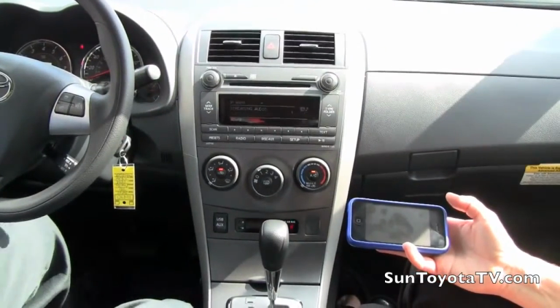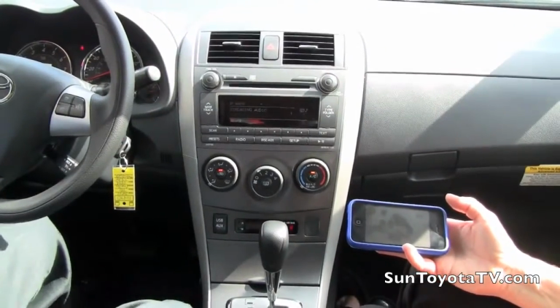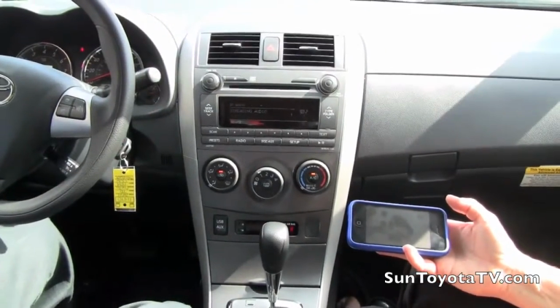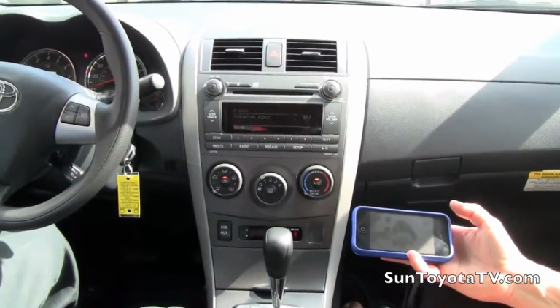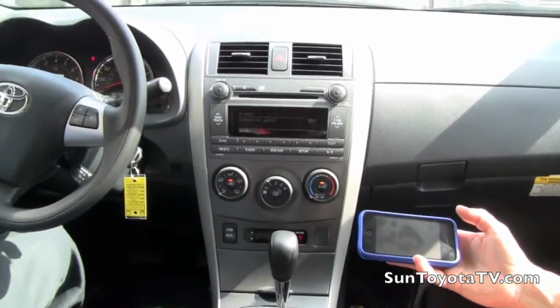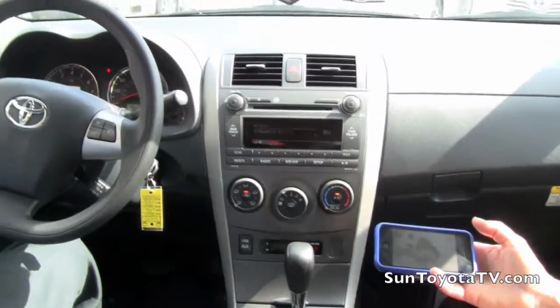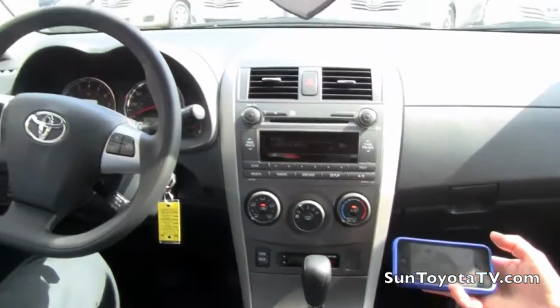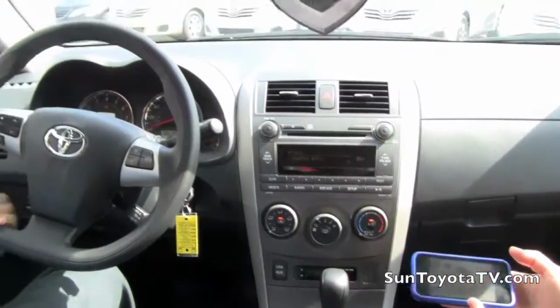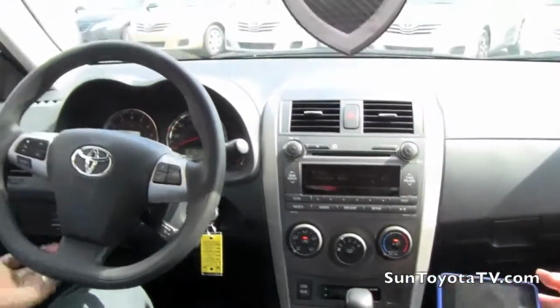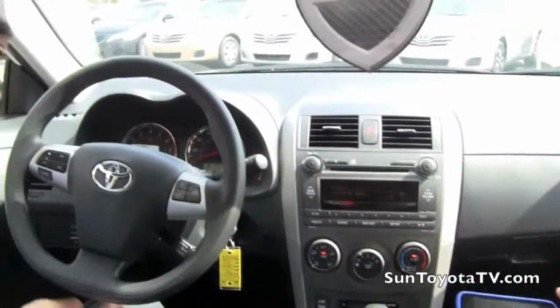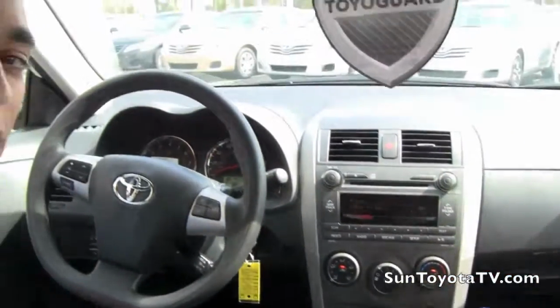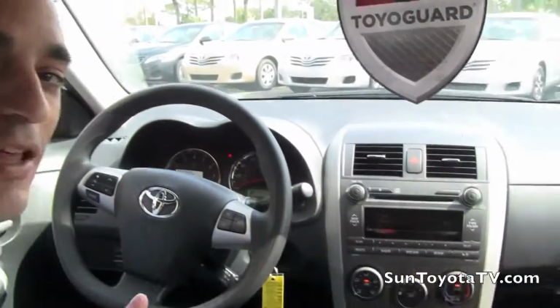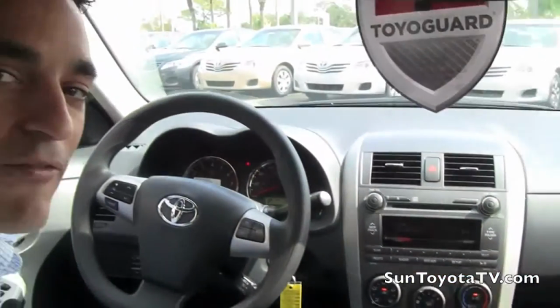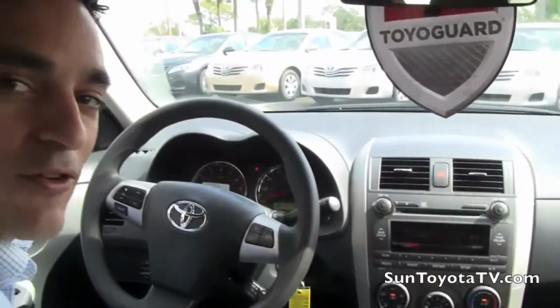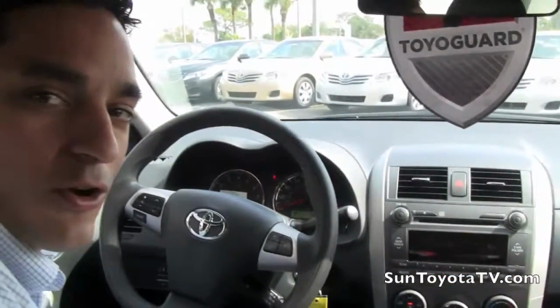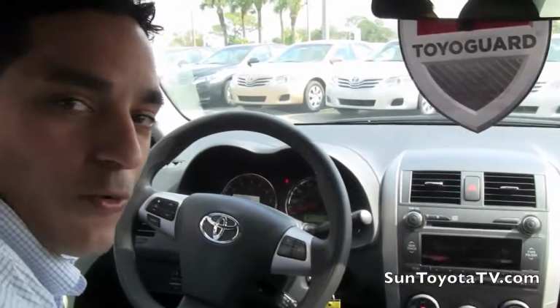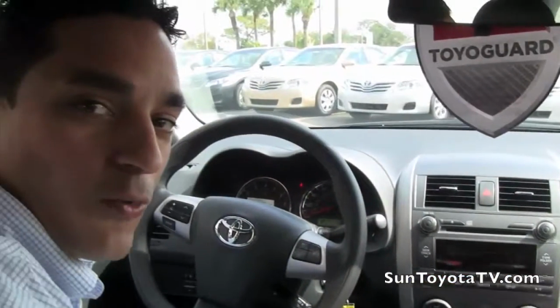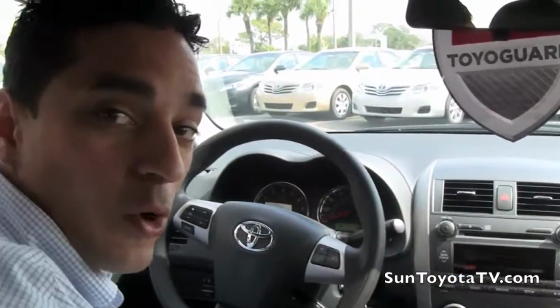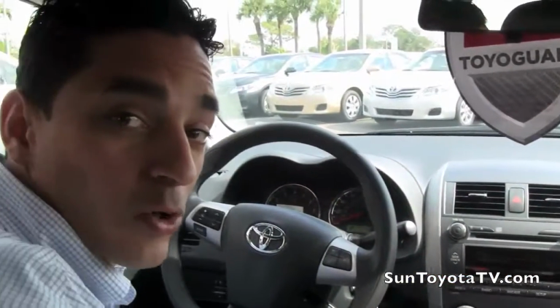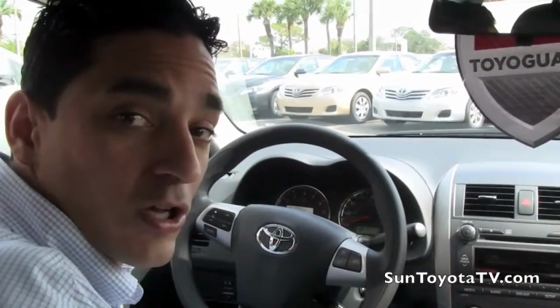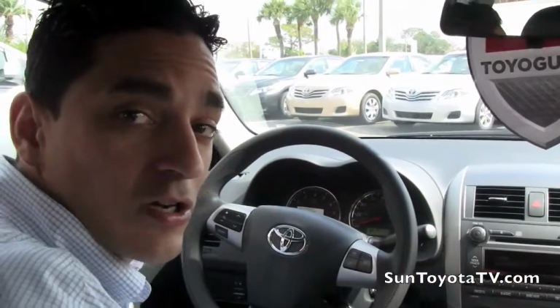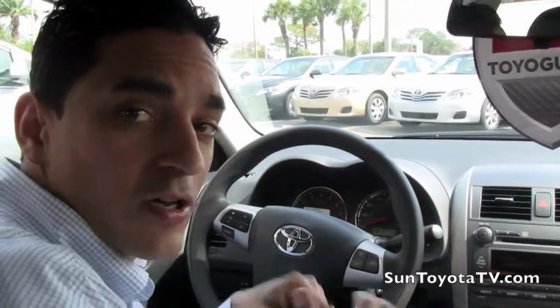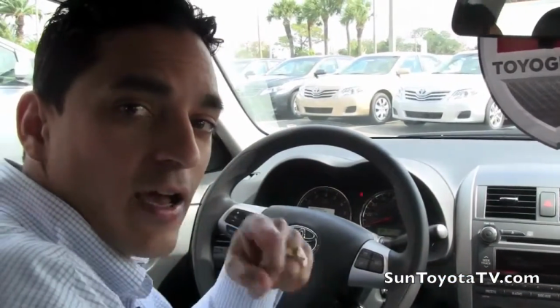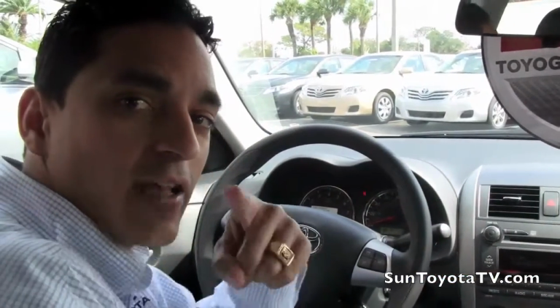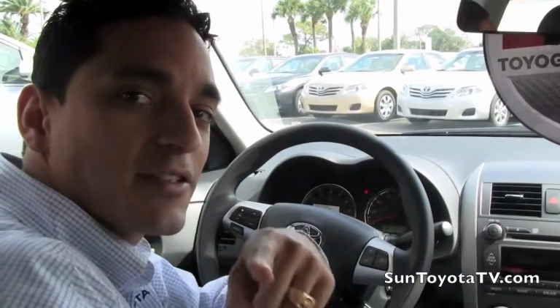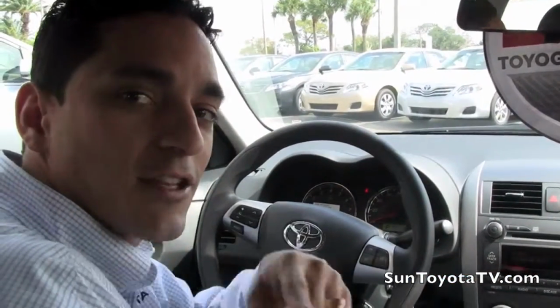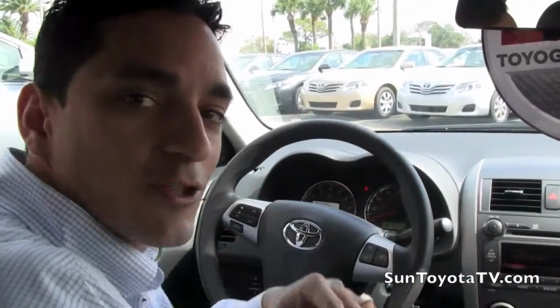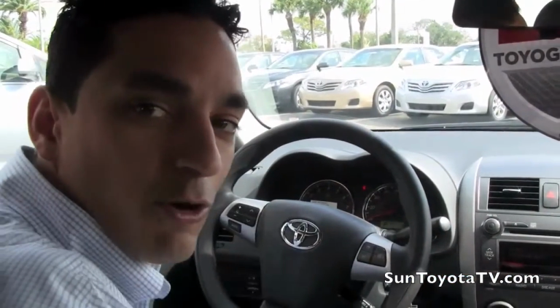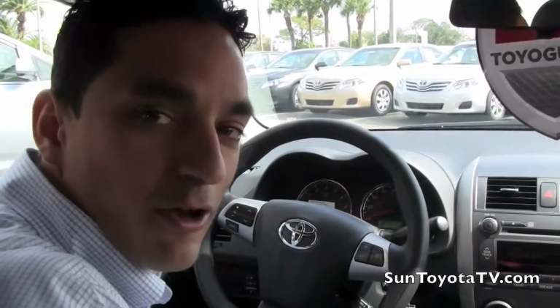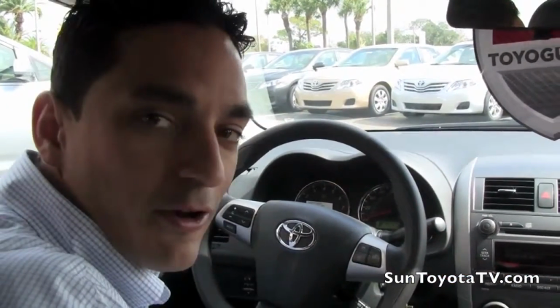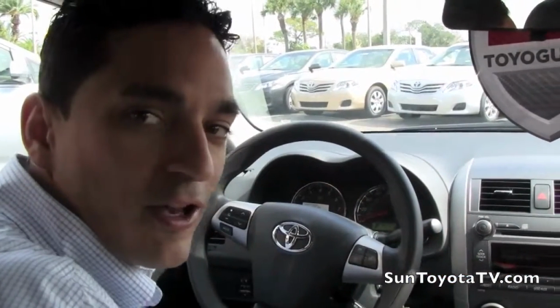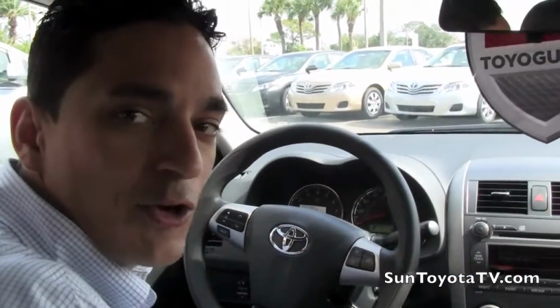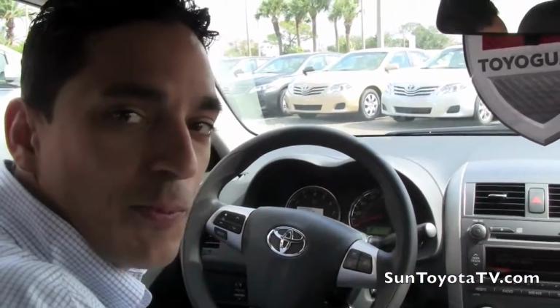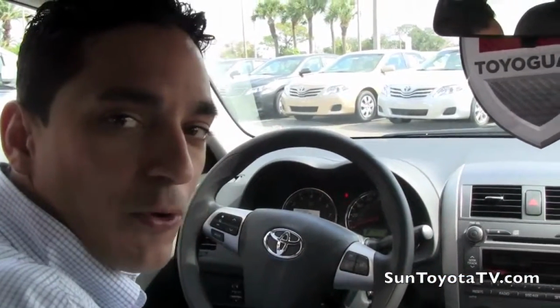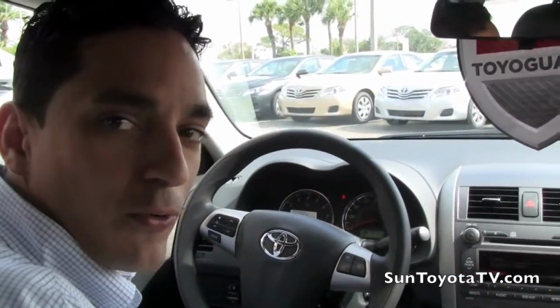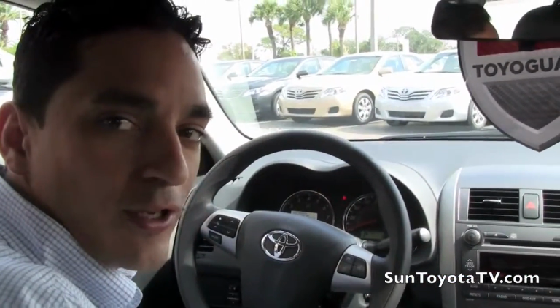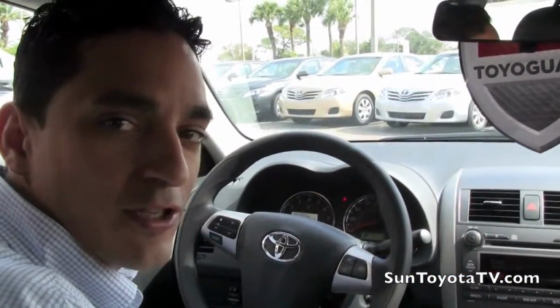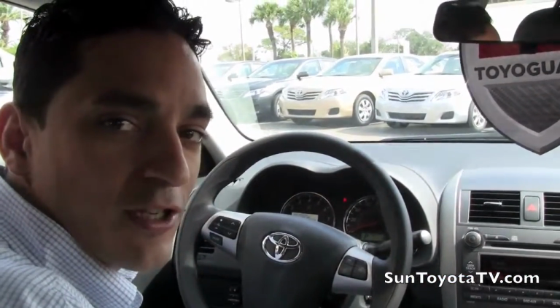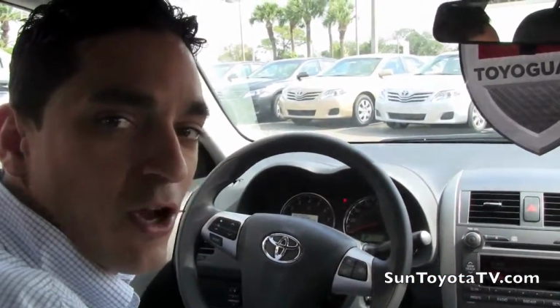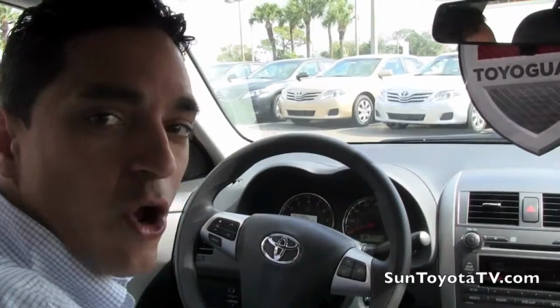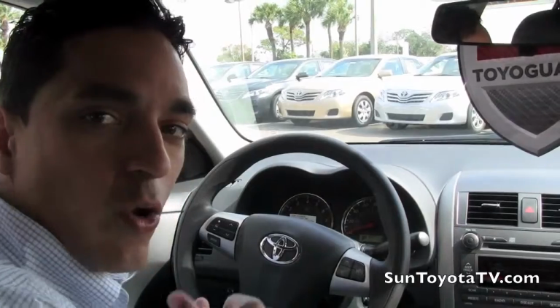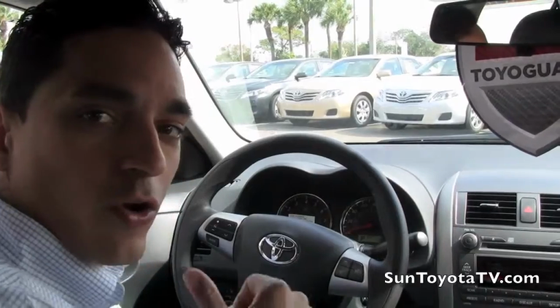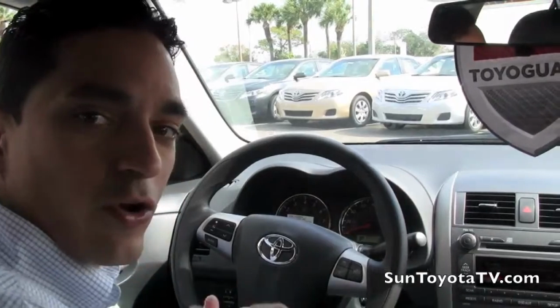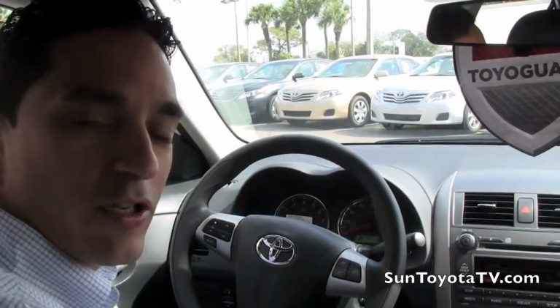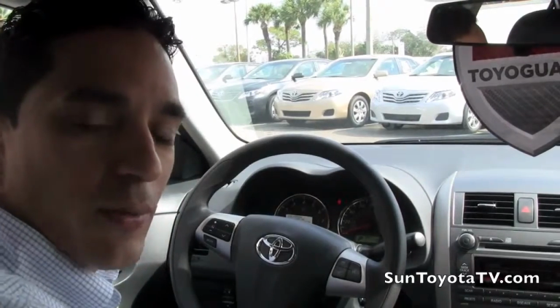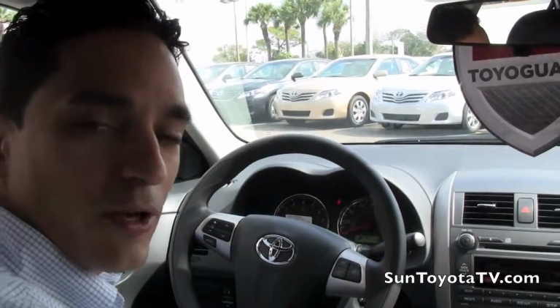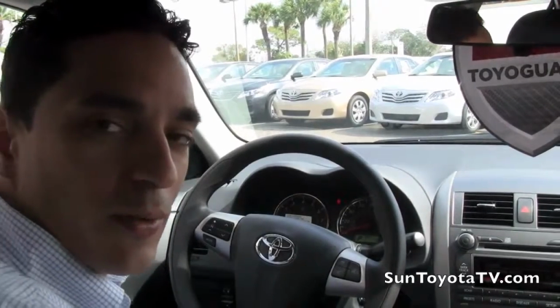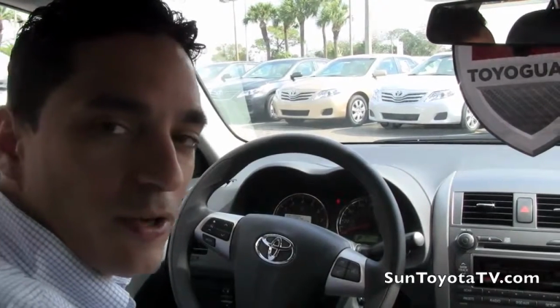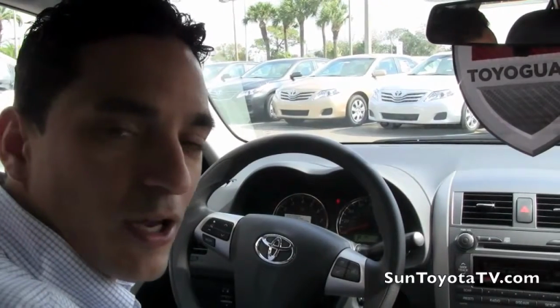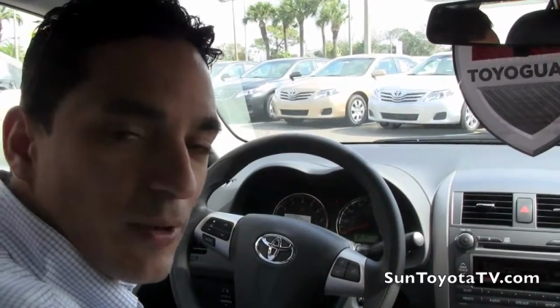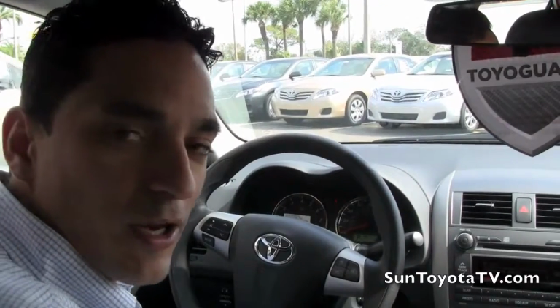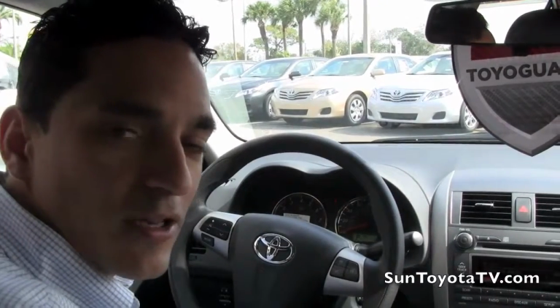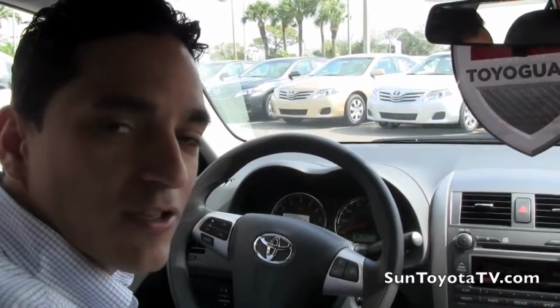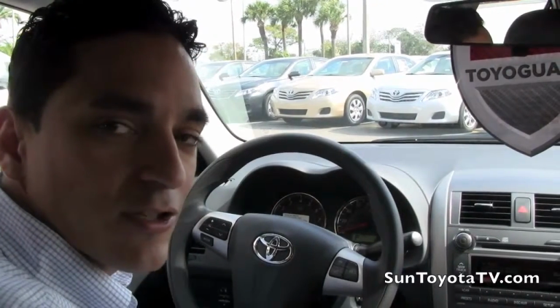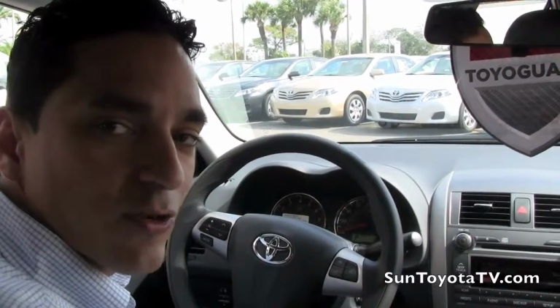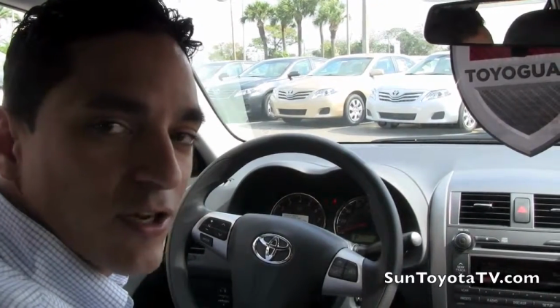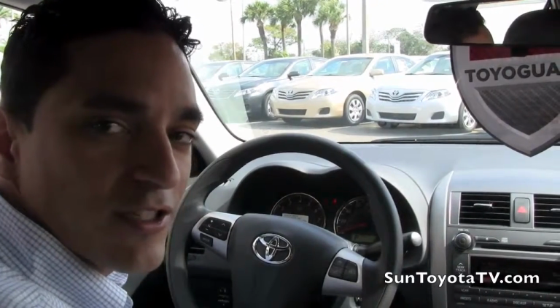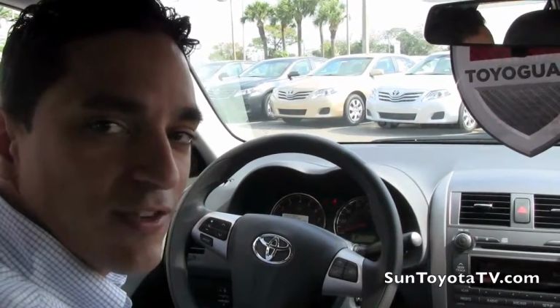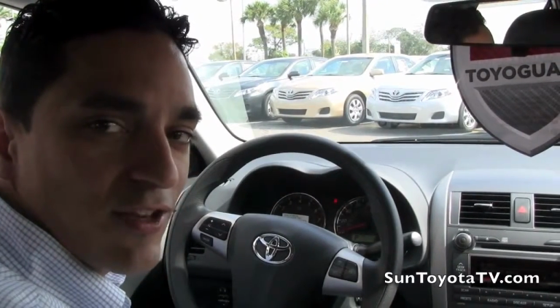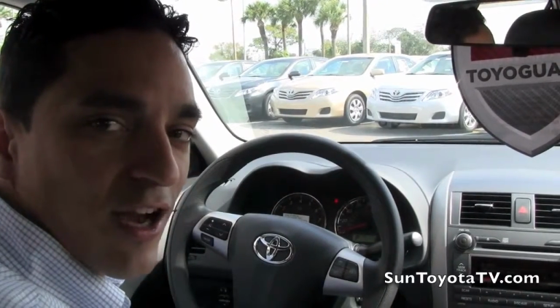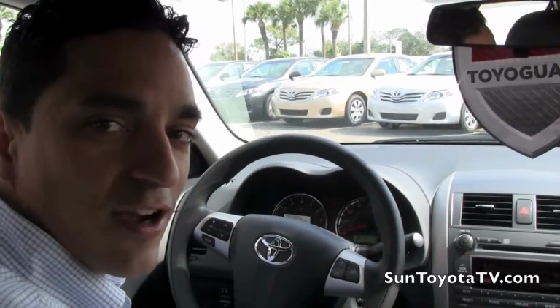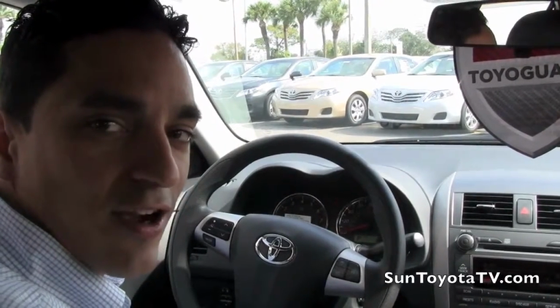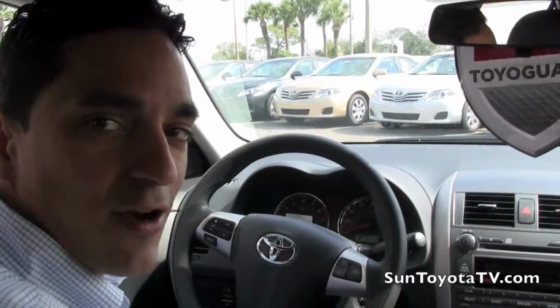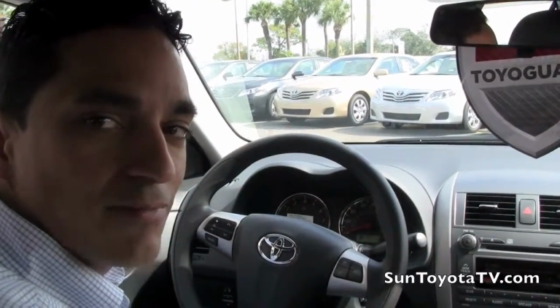For more information, check out the new 2011 Corolla at SunToyota in New Port Richey or go to www.suntoyotatv.com.